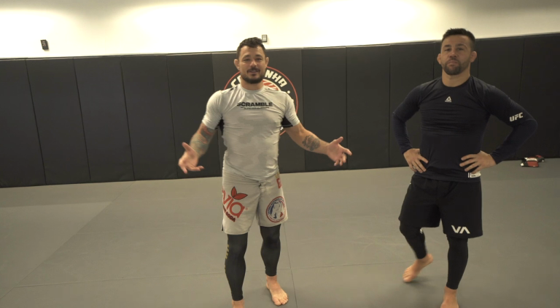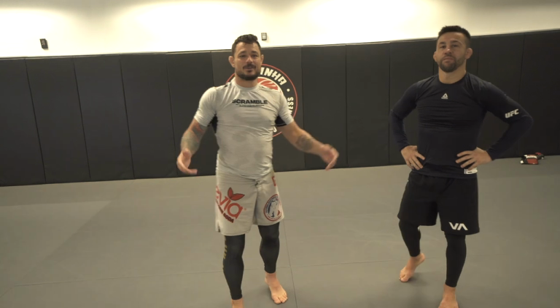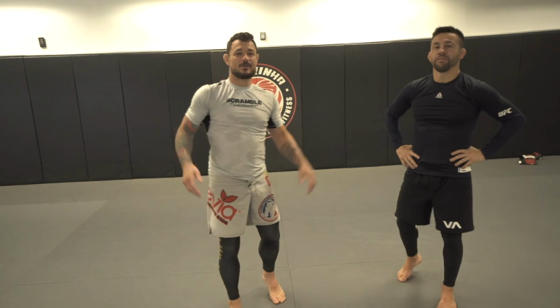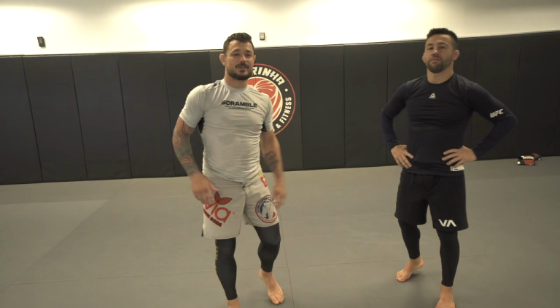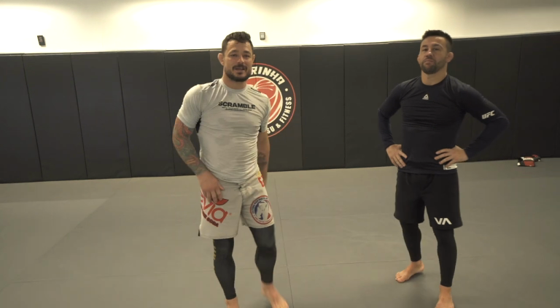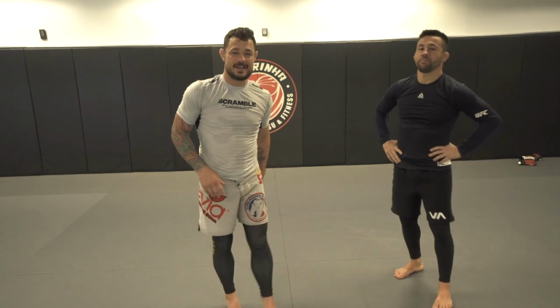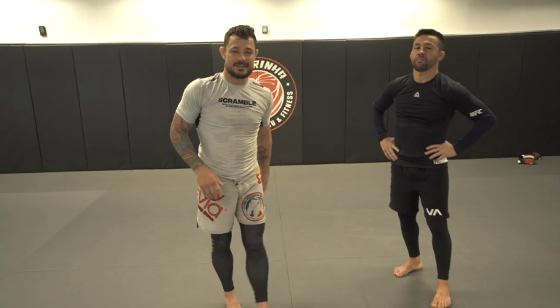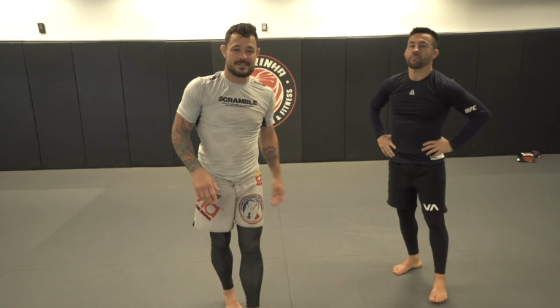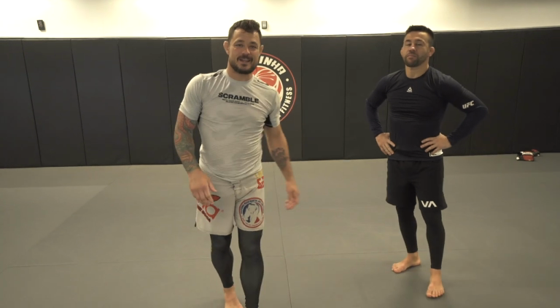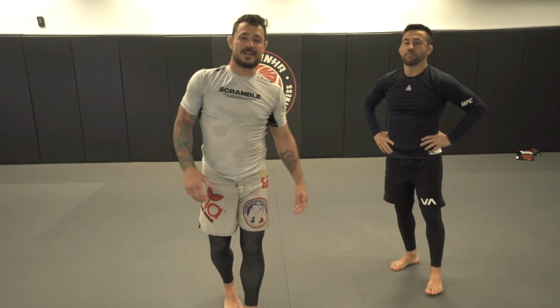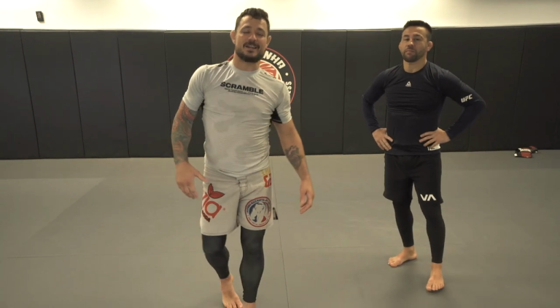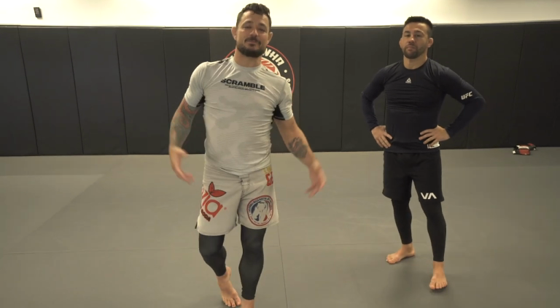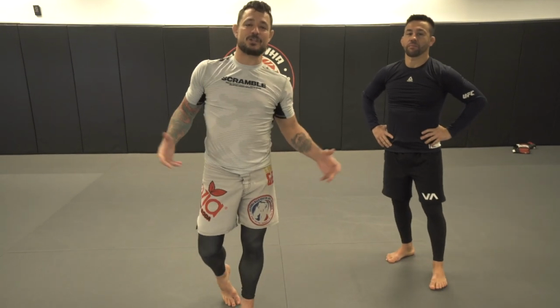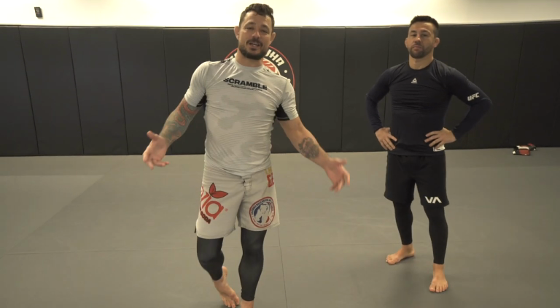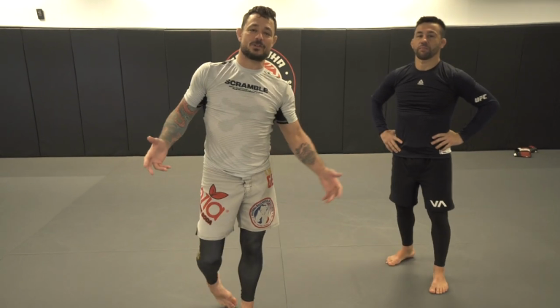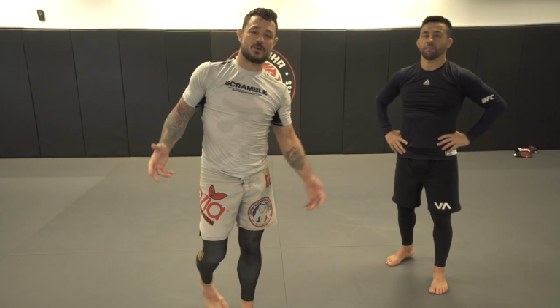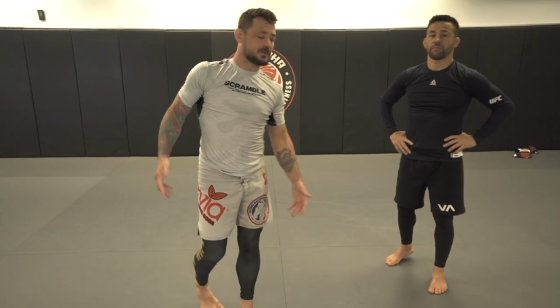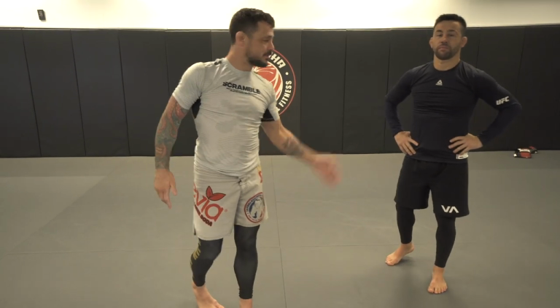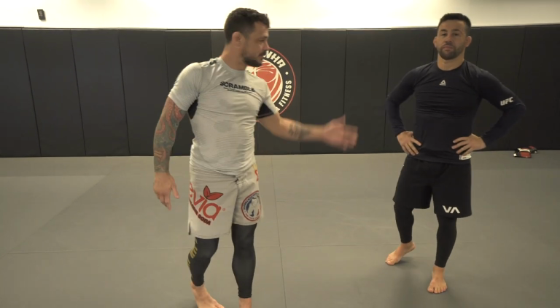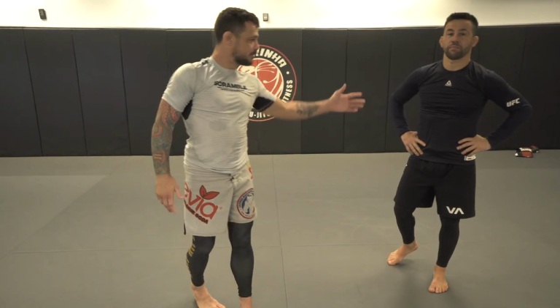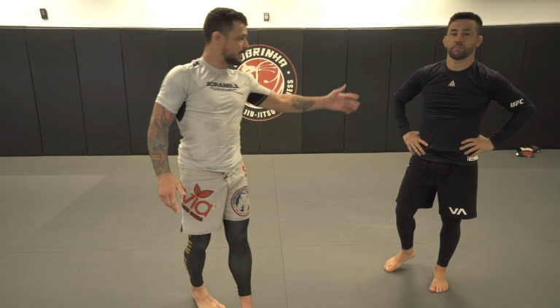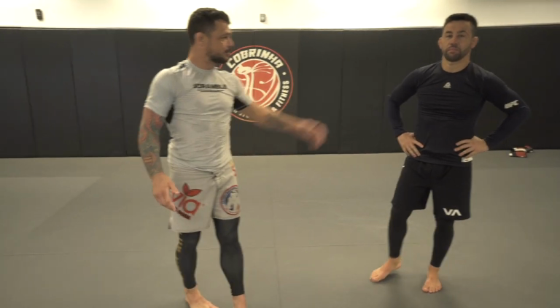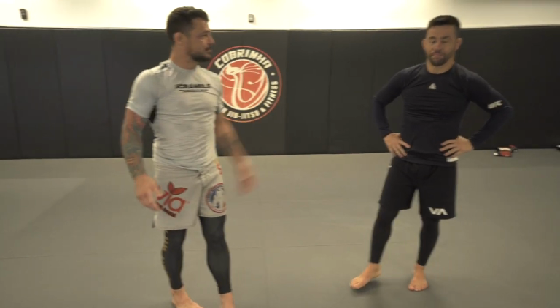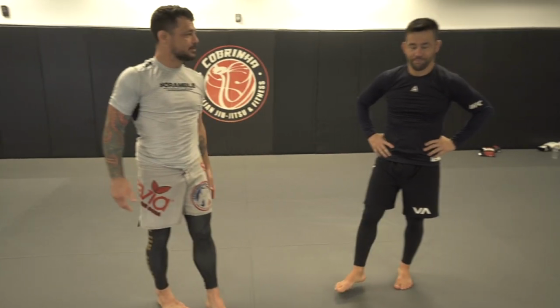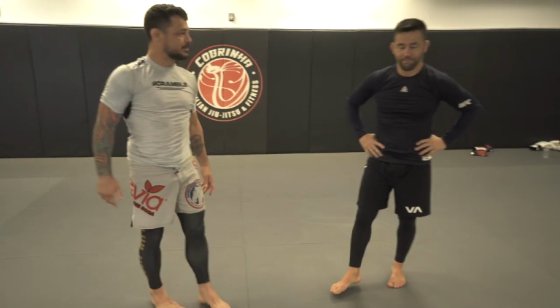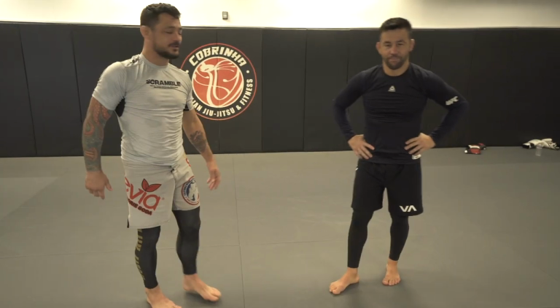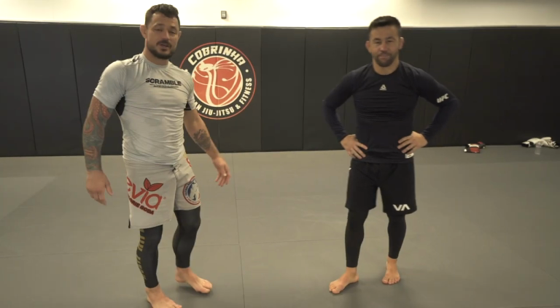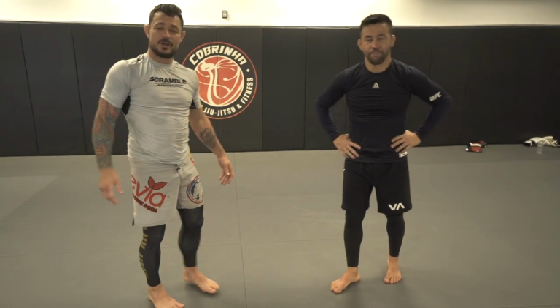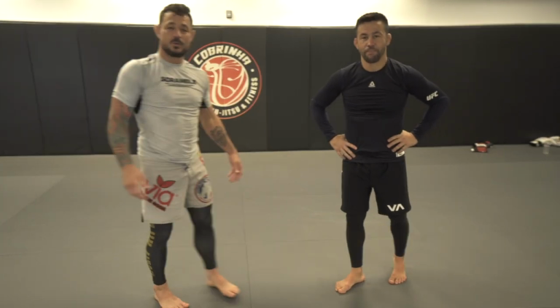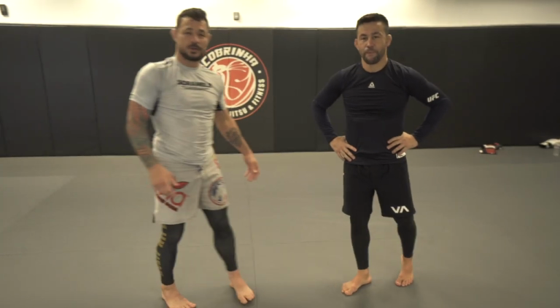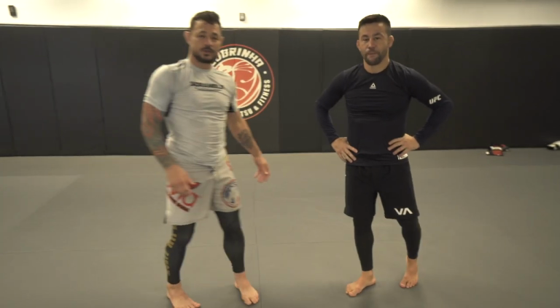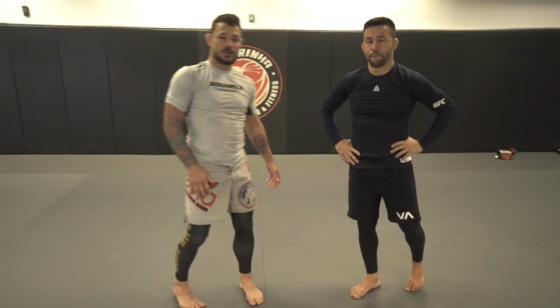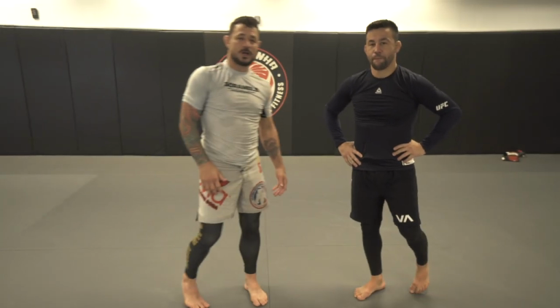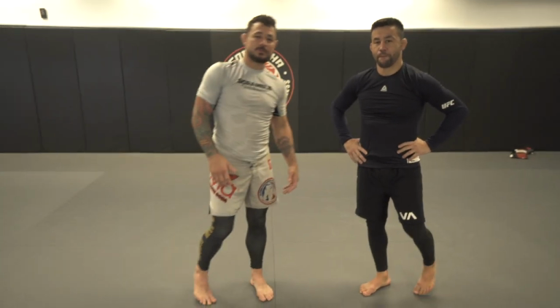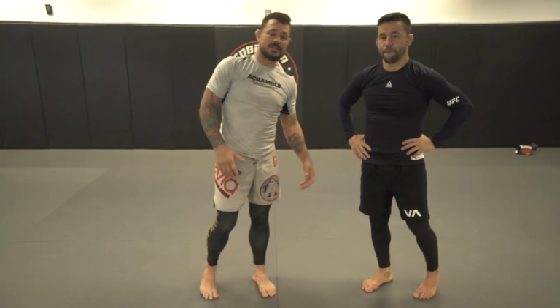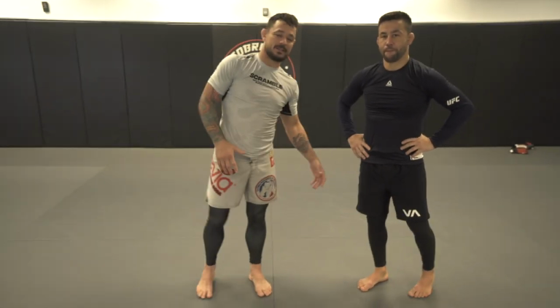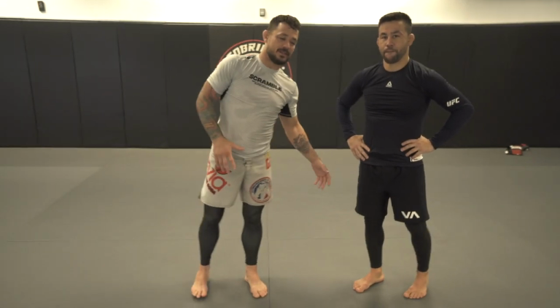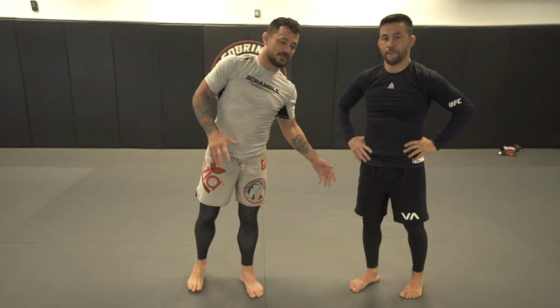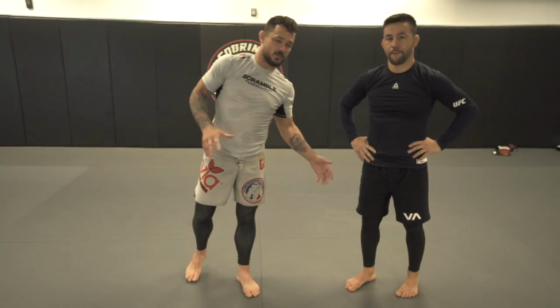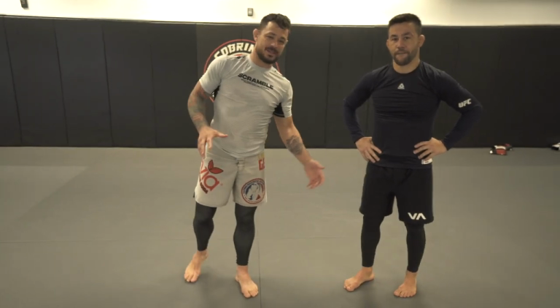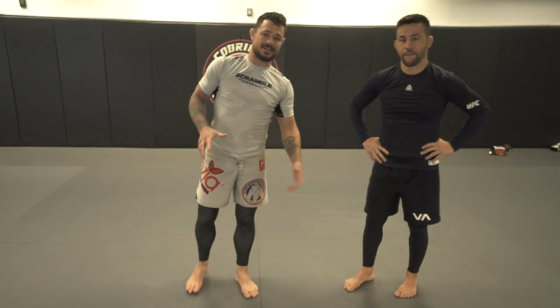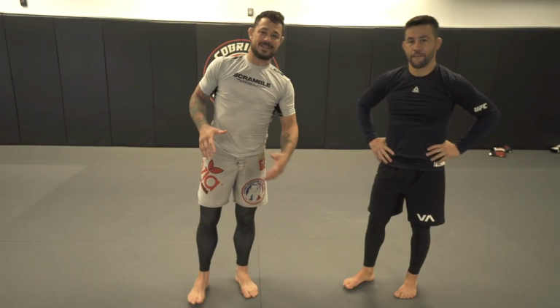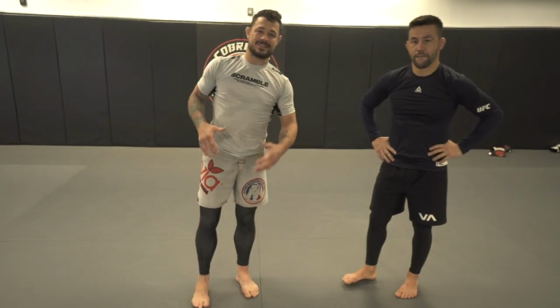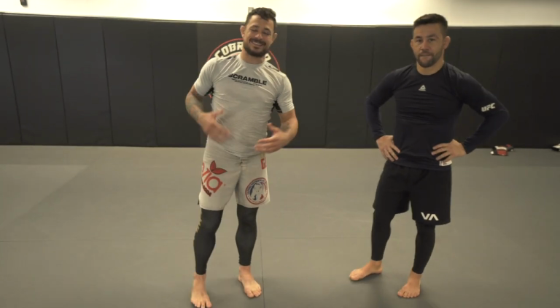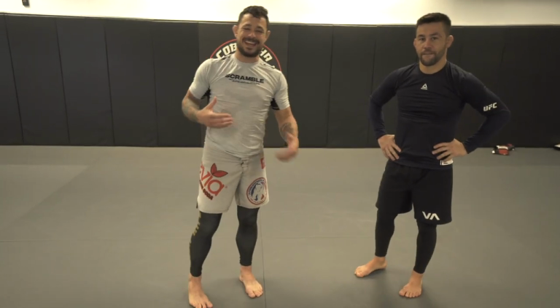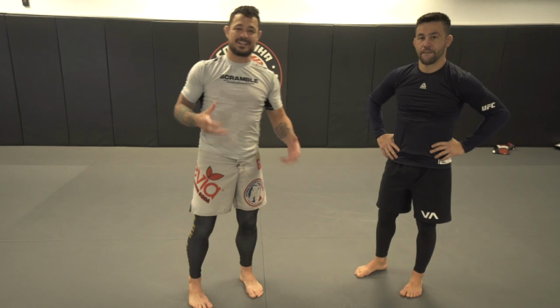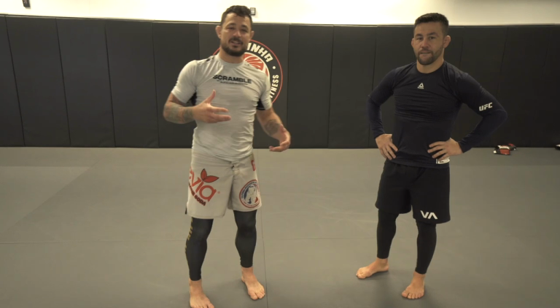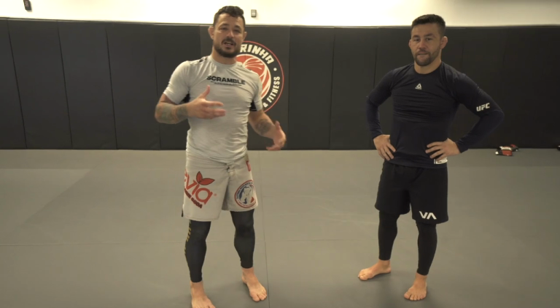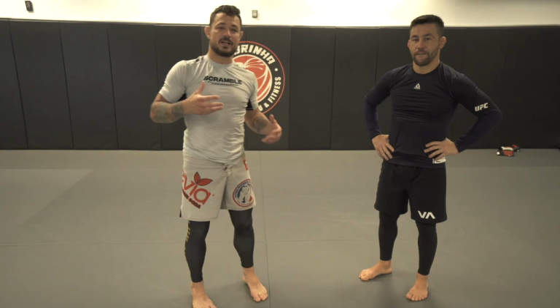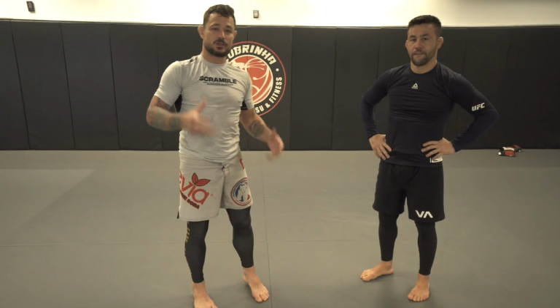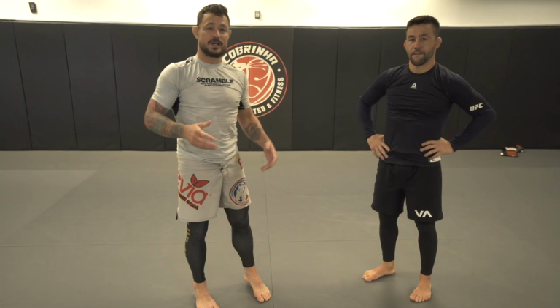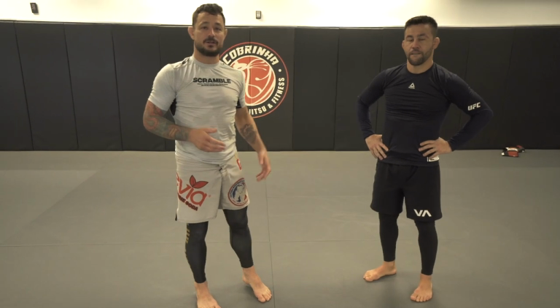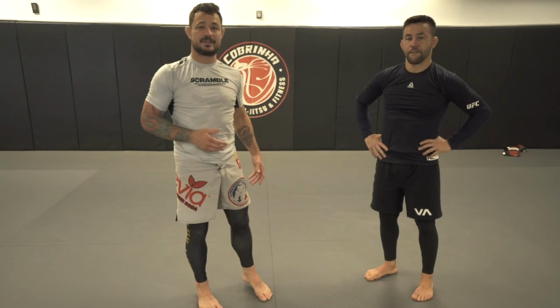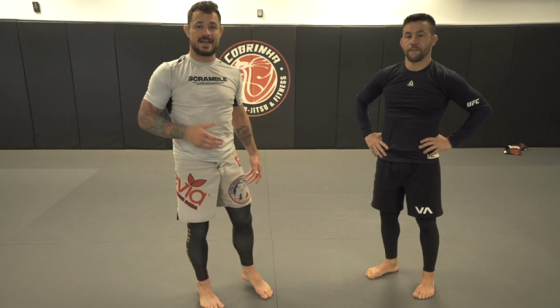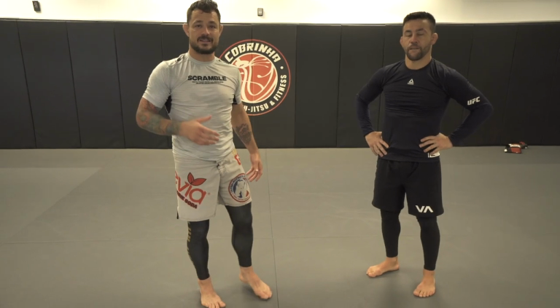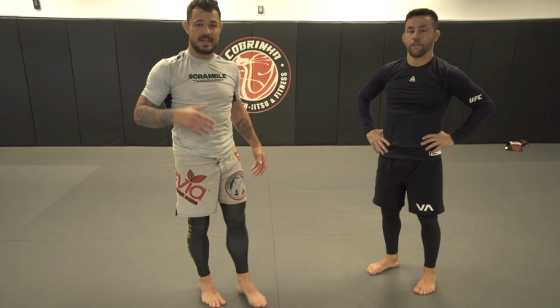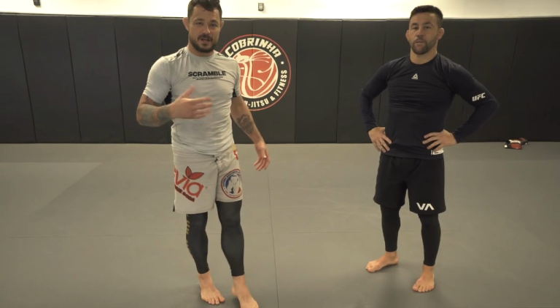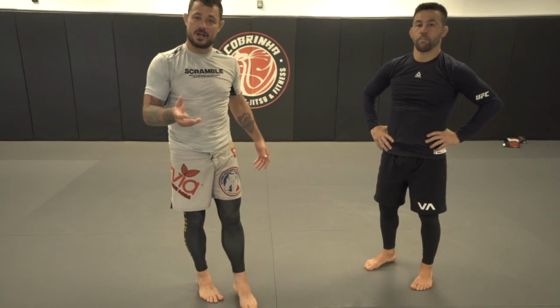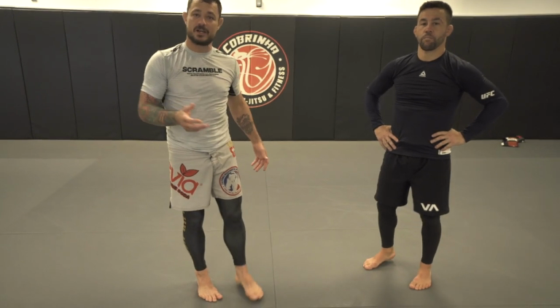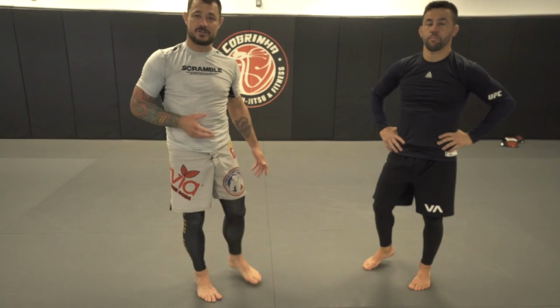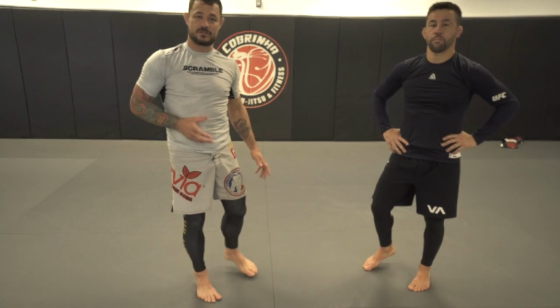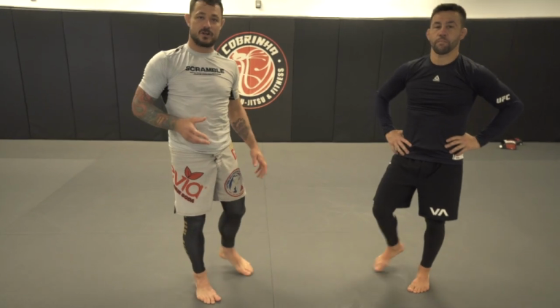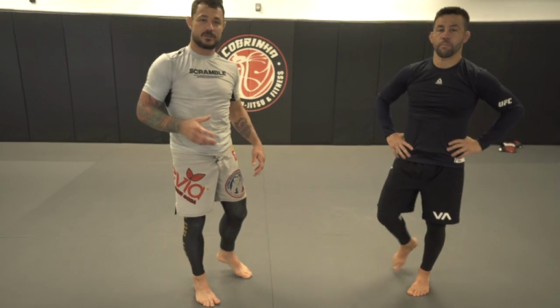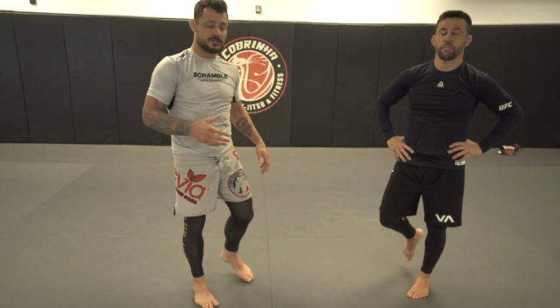What's up guys, I'm Chad George, Pedro Munoz. We're gonna show a couple techniques on ways to hit standing strangle attacks — Anacondas and Darces.